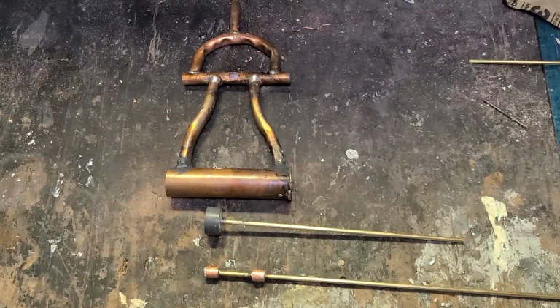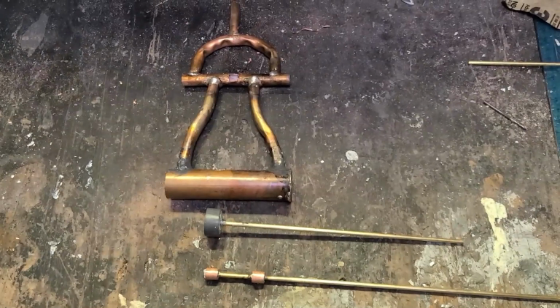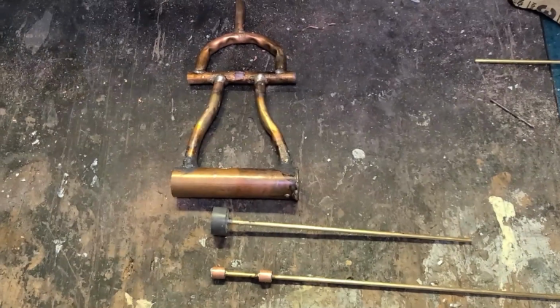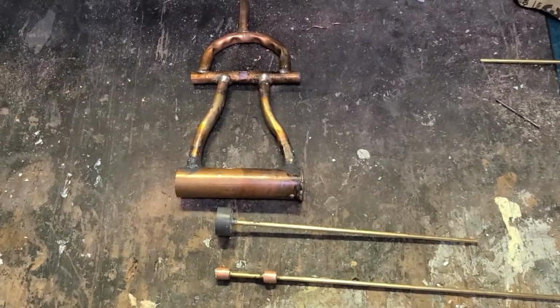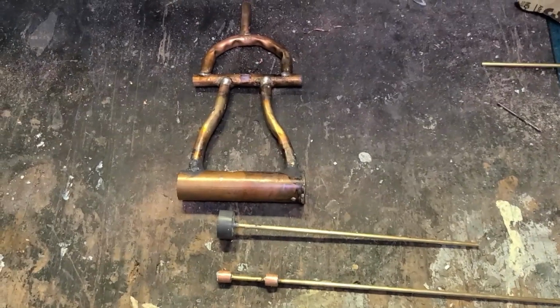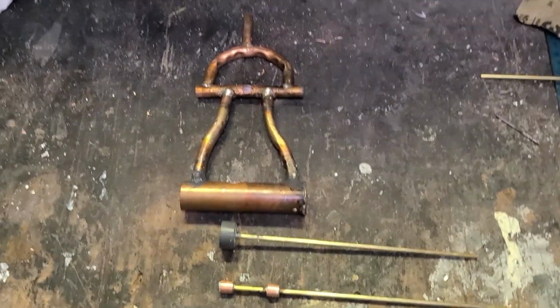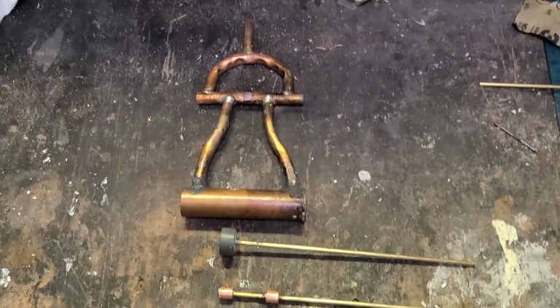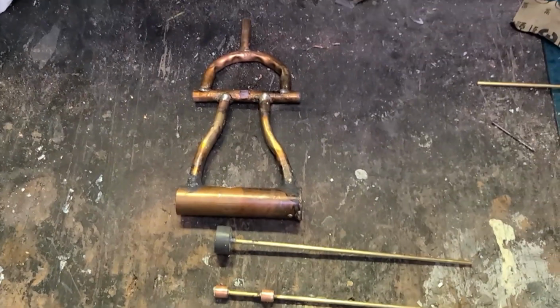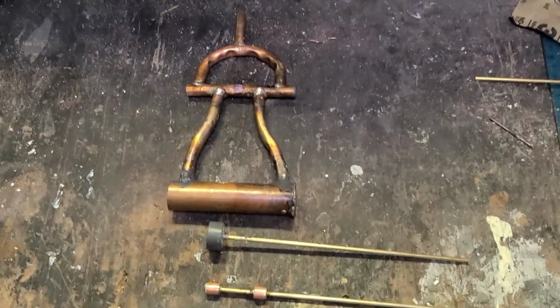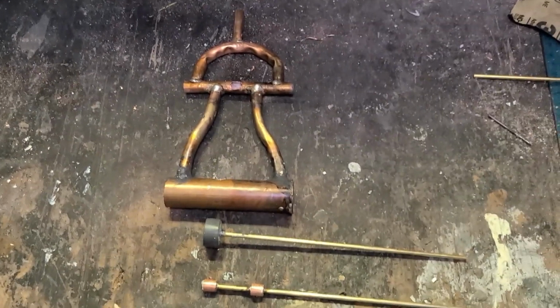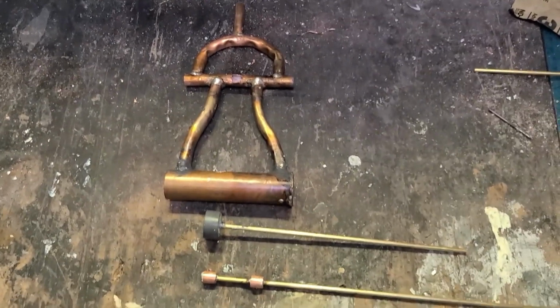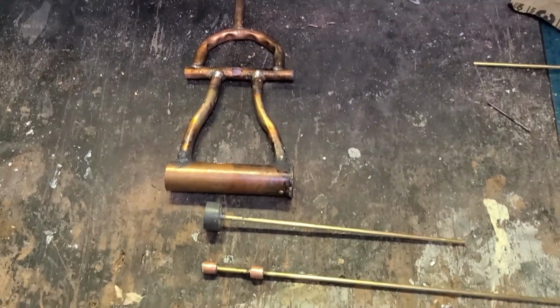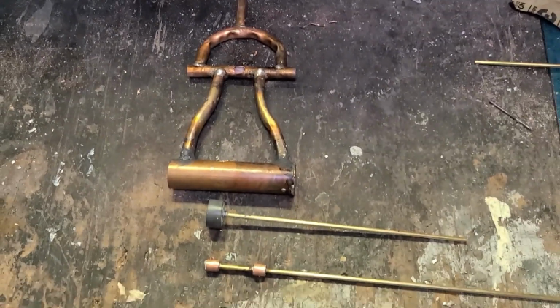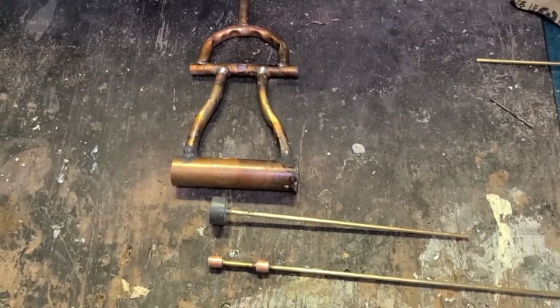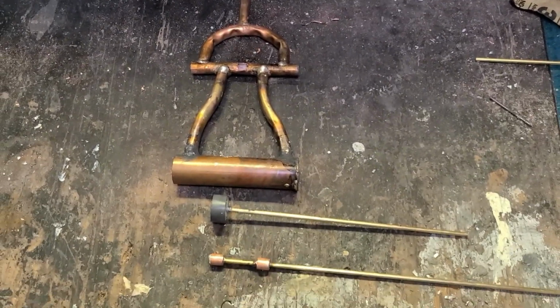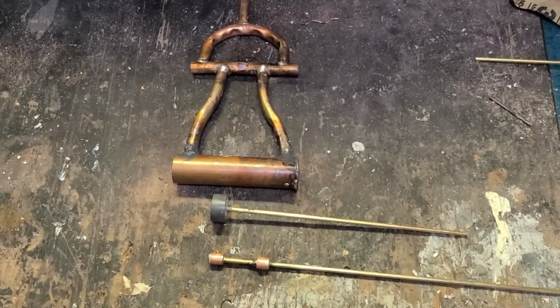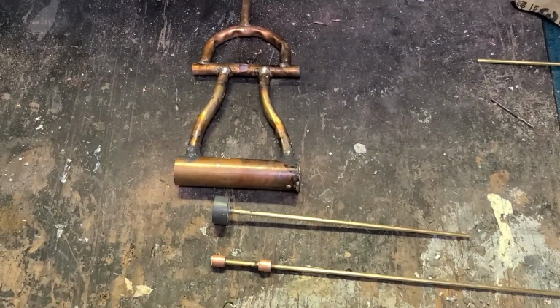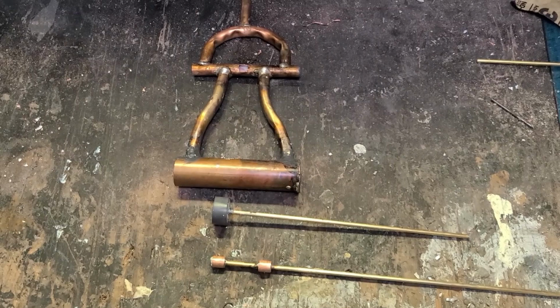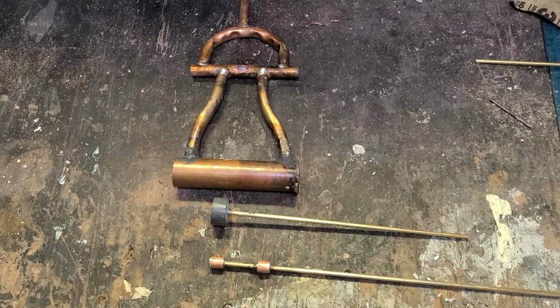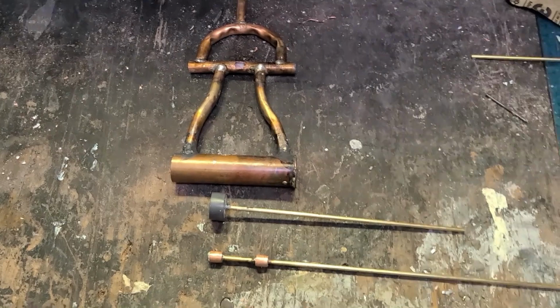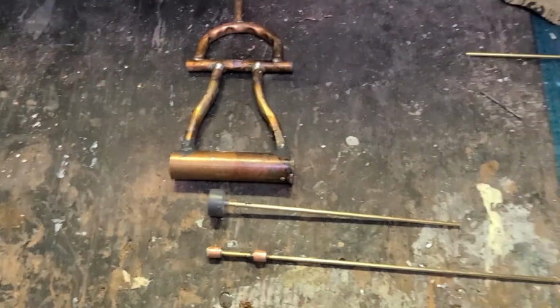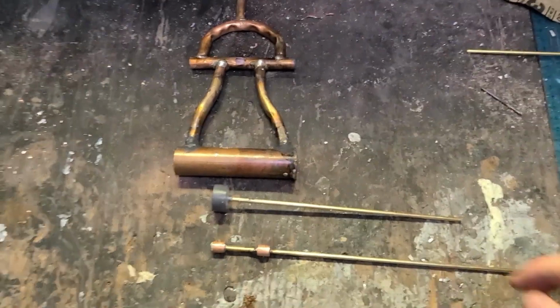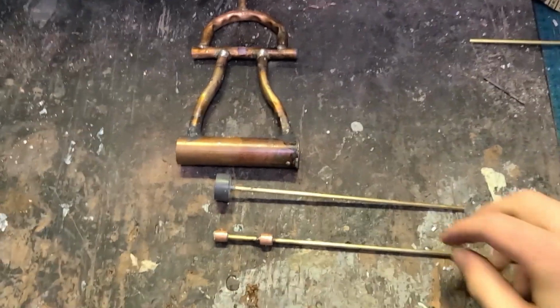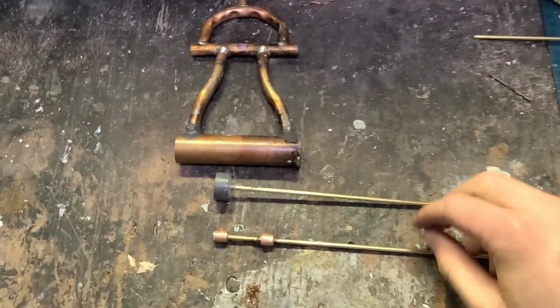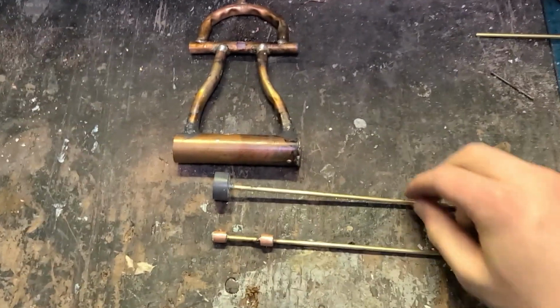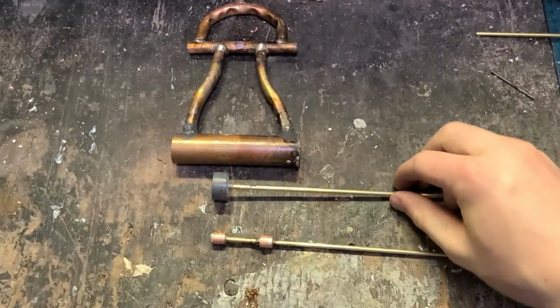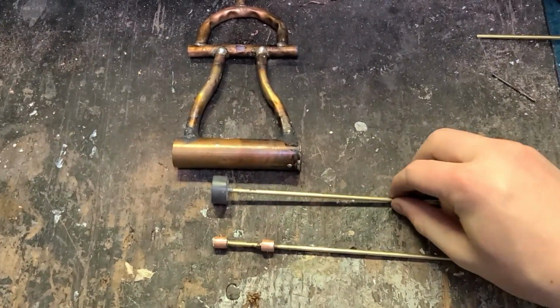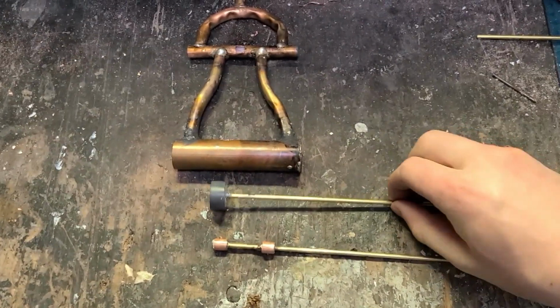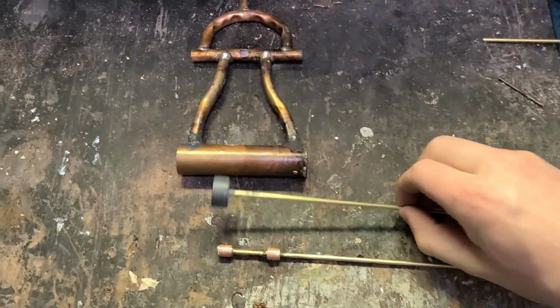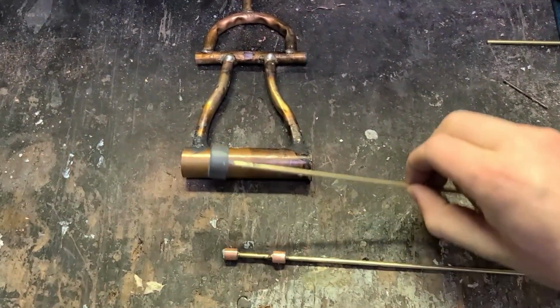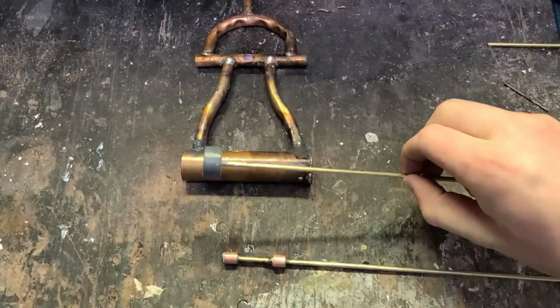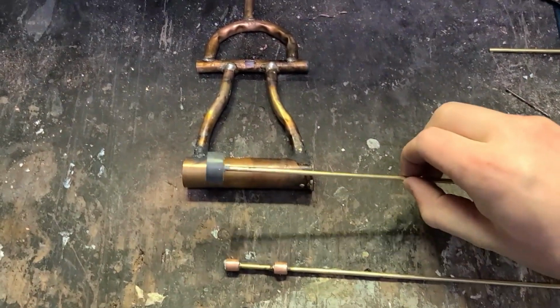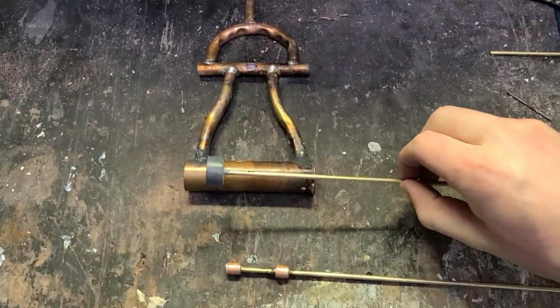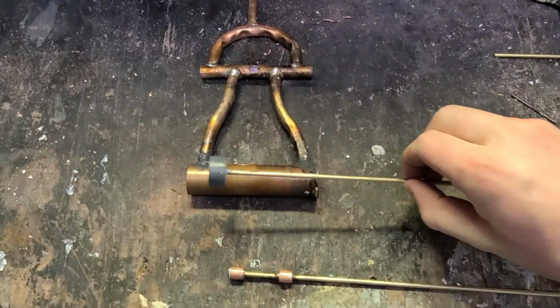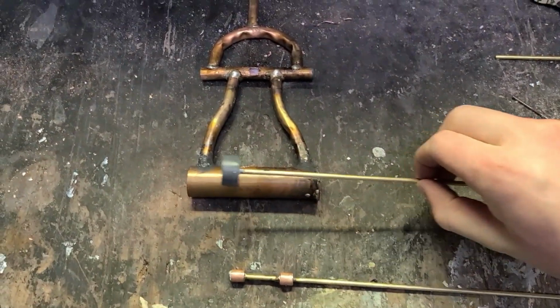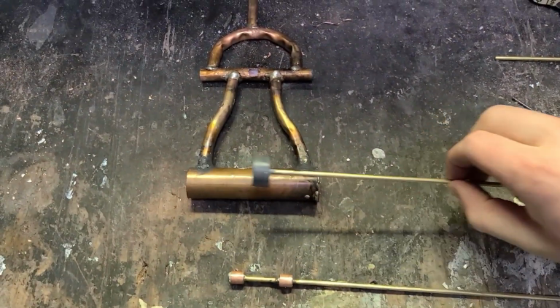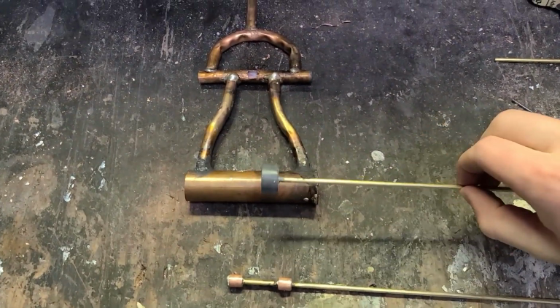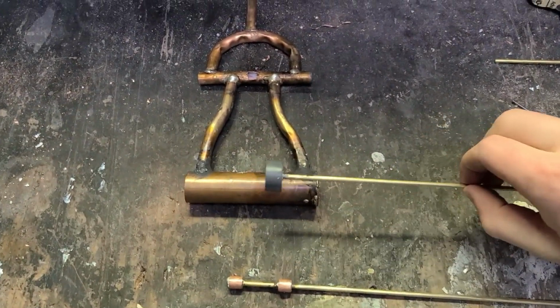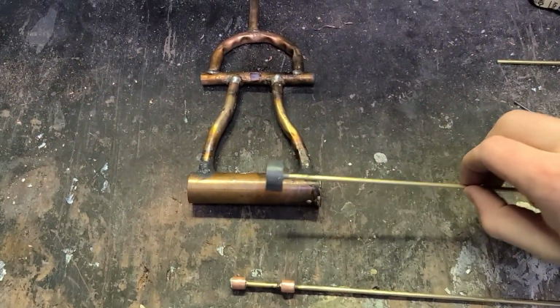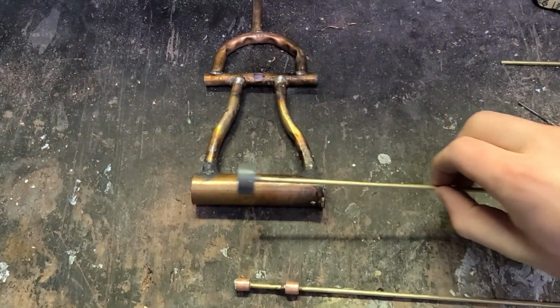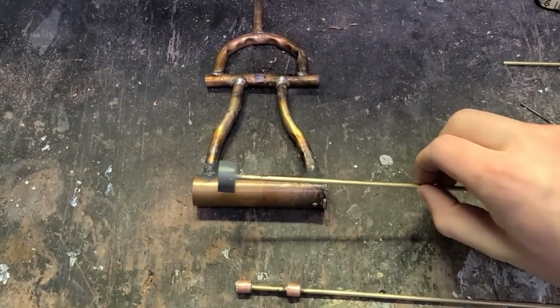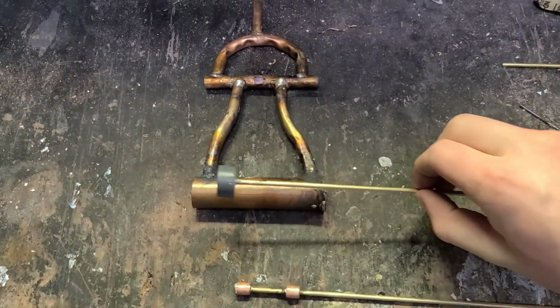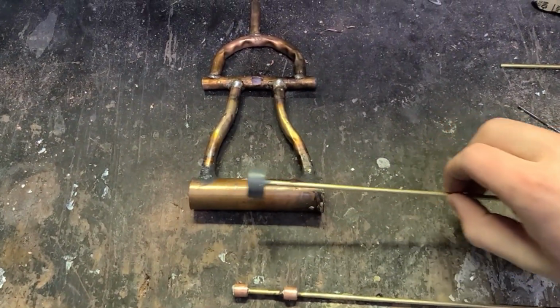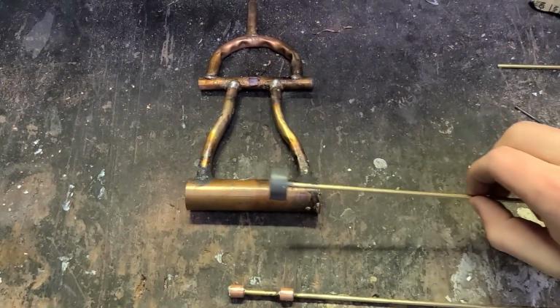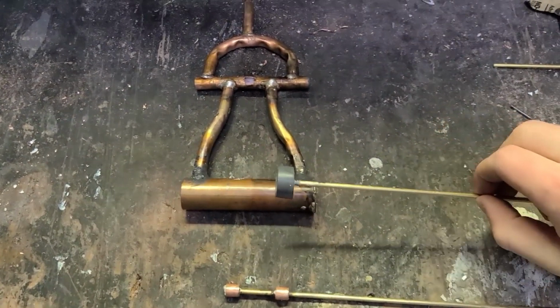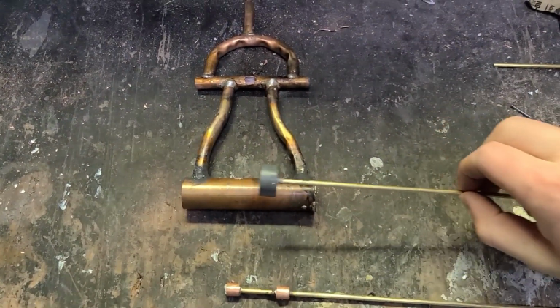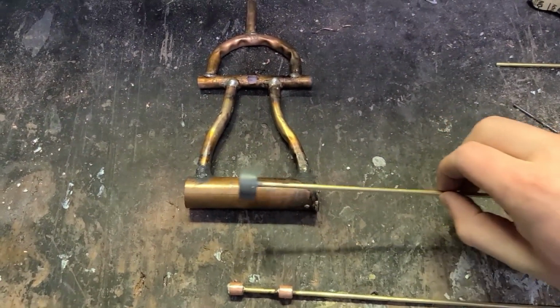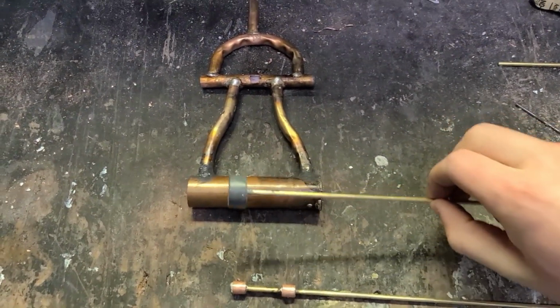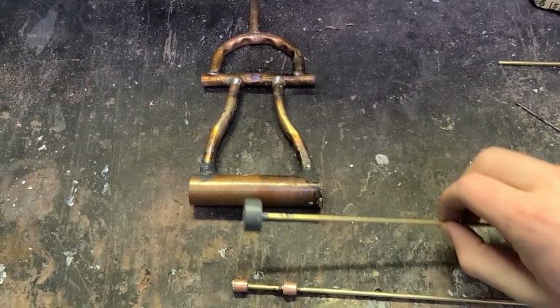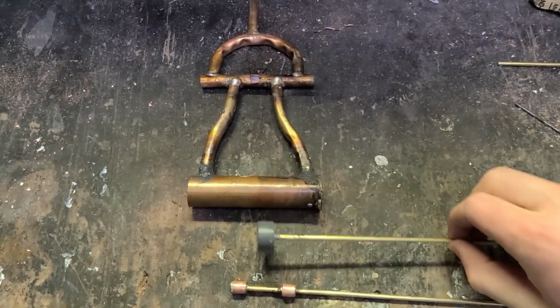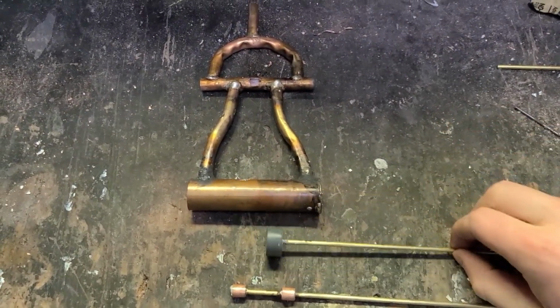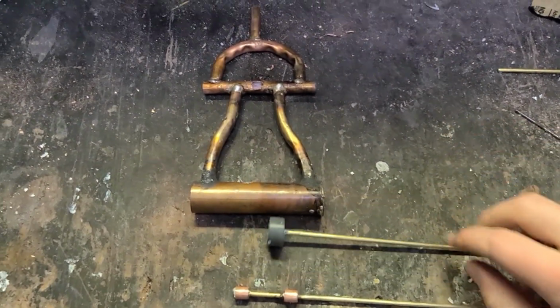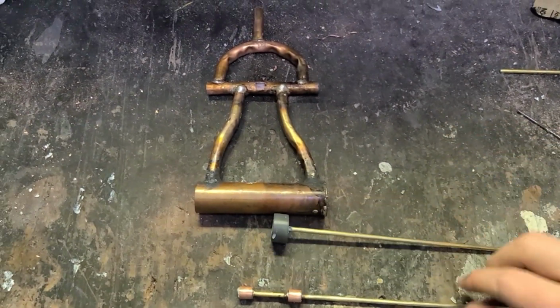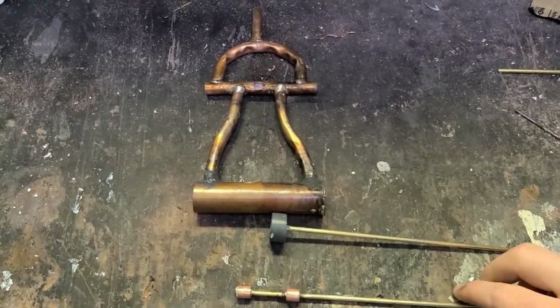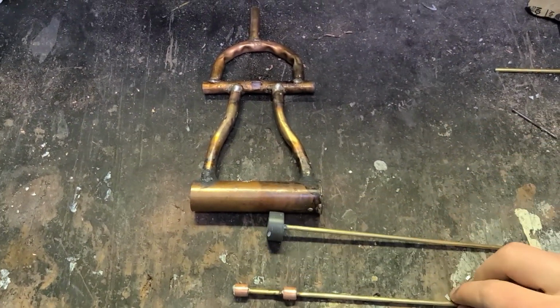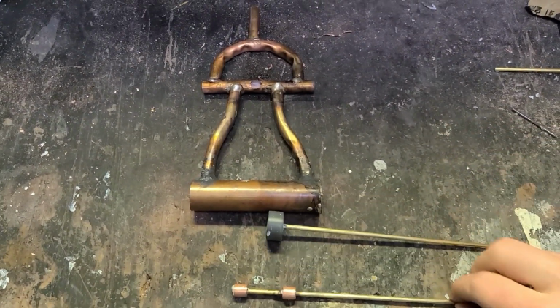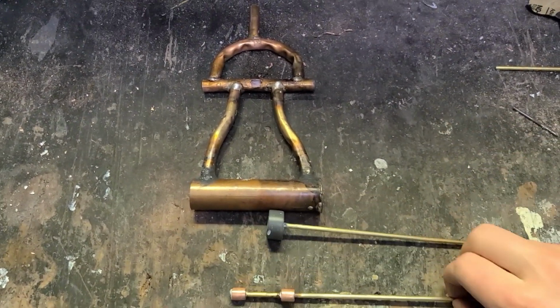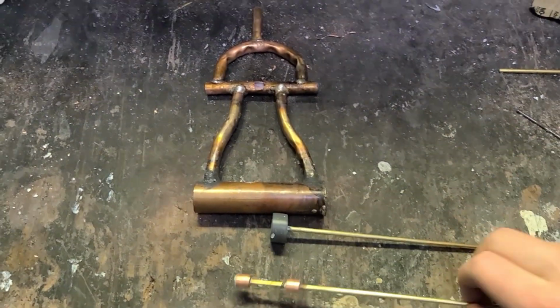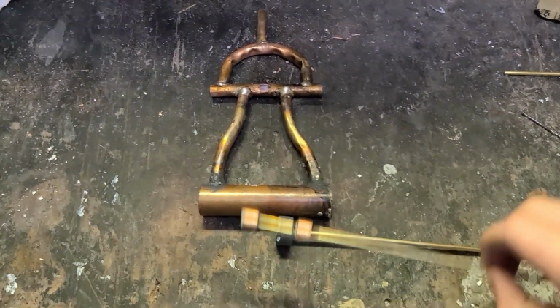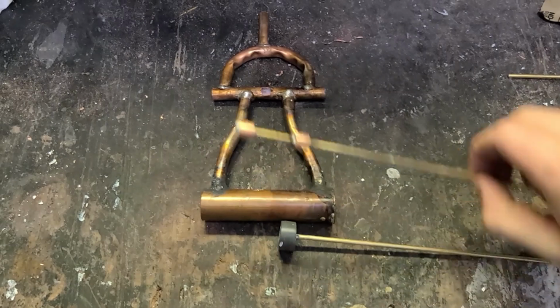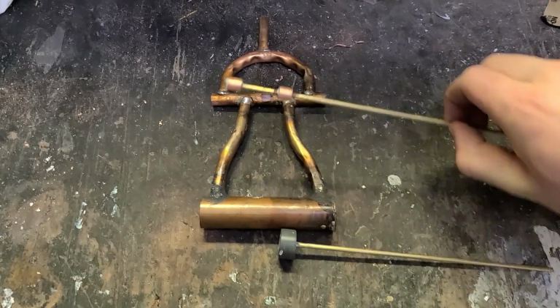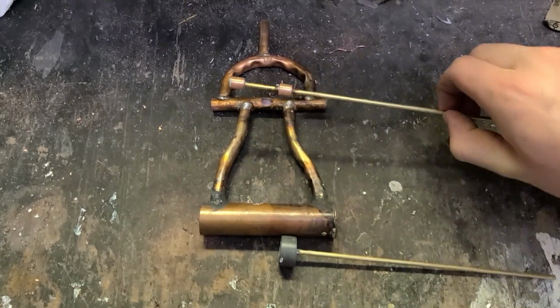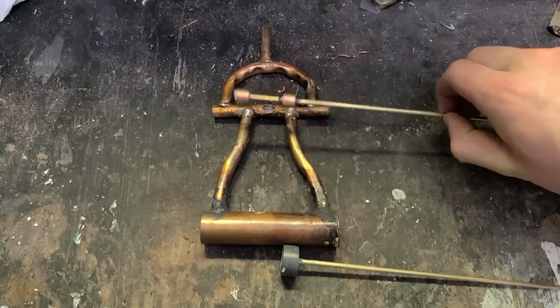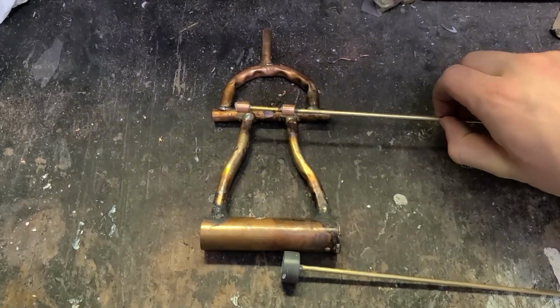This is the finished valve, cylinder, and piston. The piston will go in here. The valve will go in here.